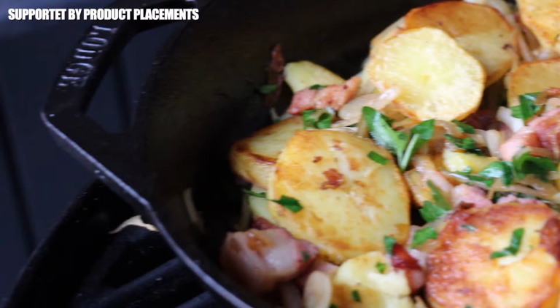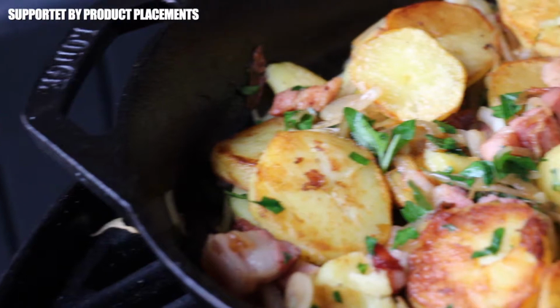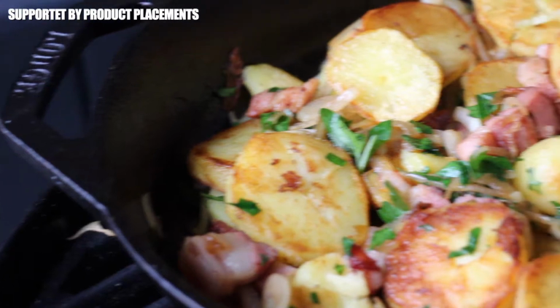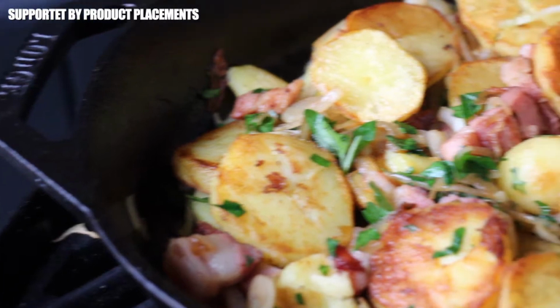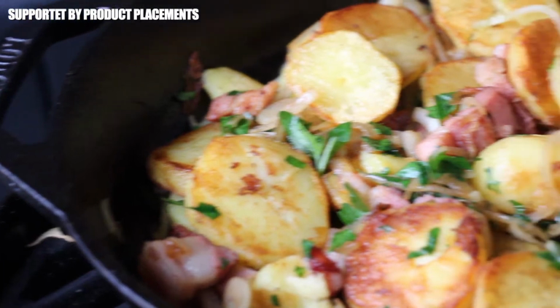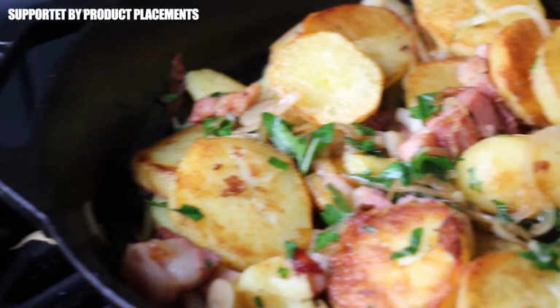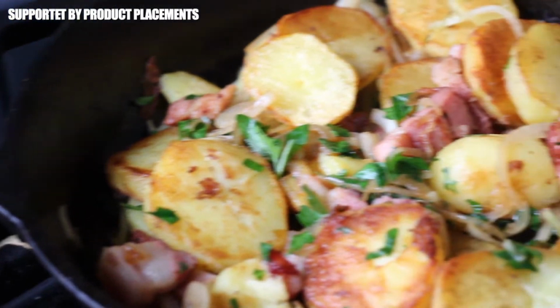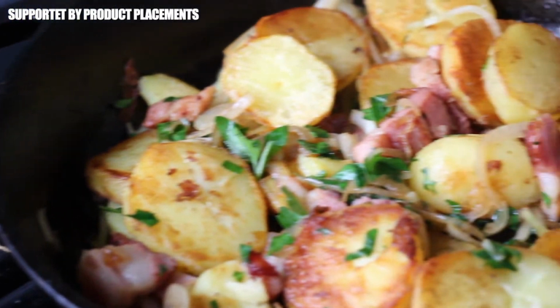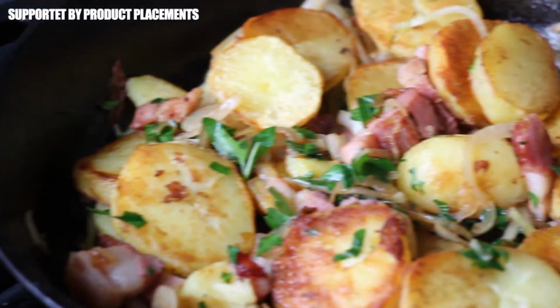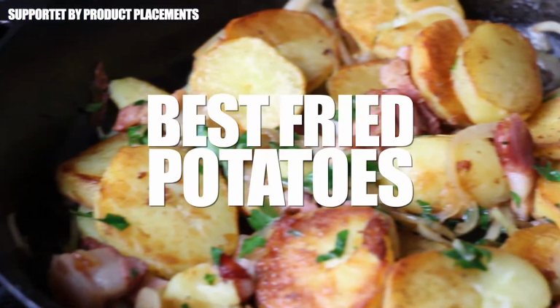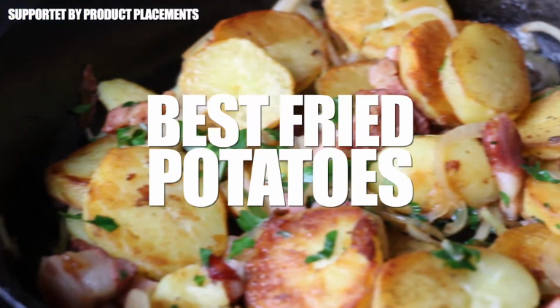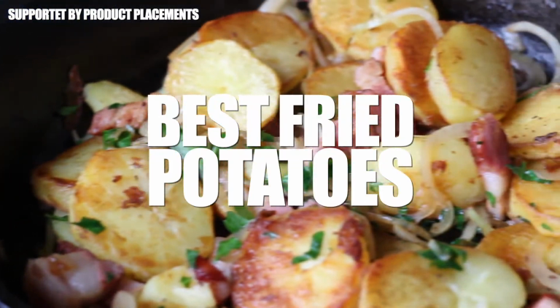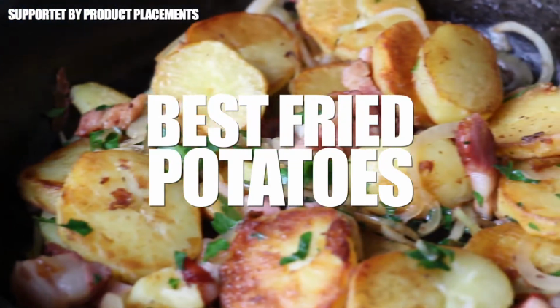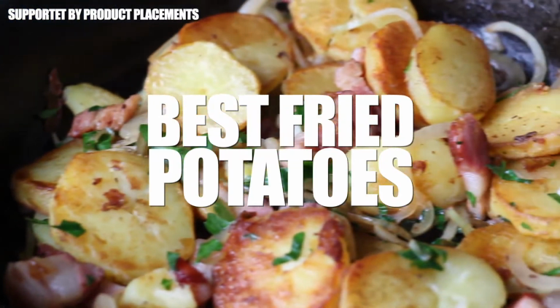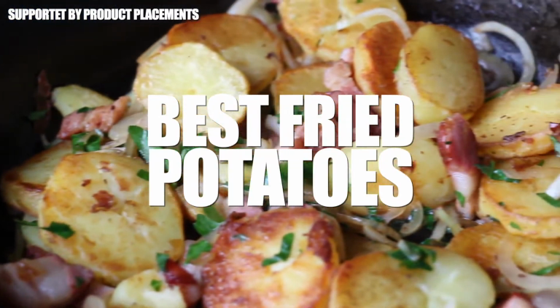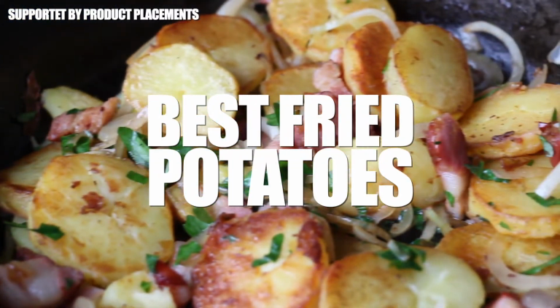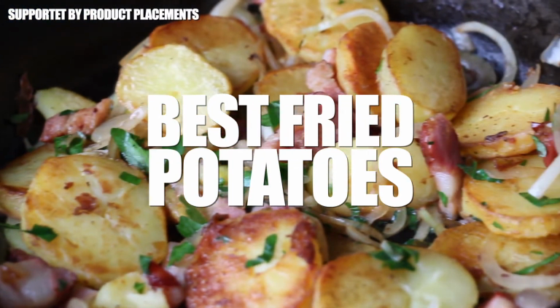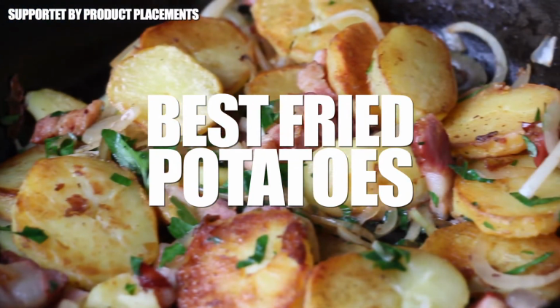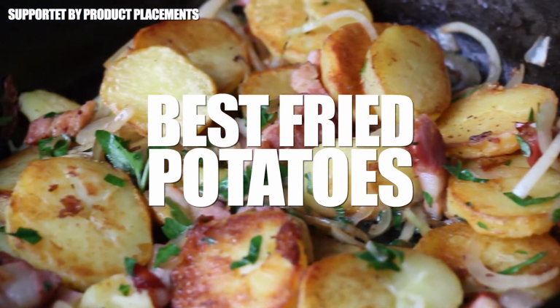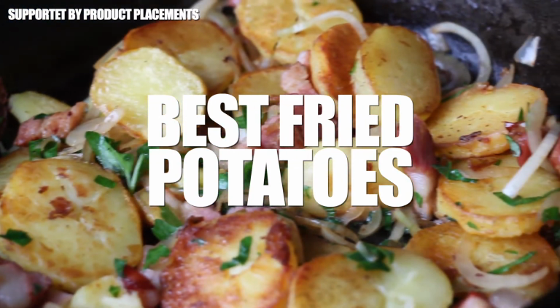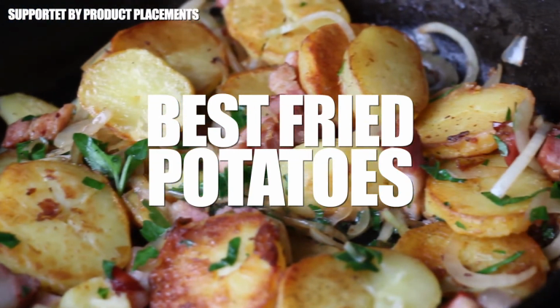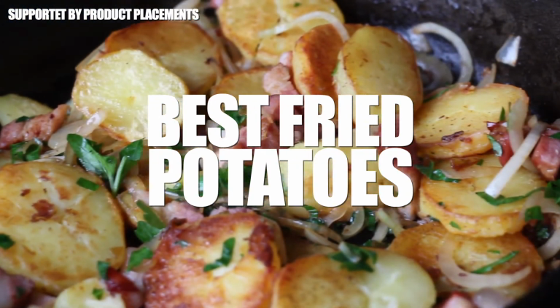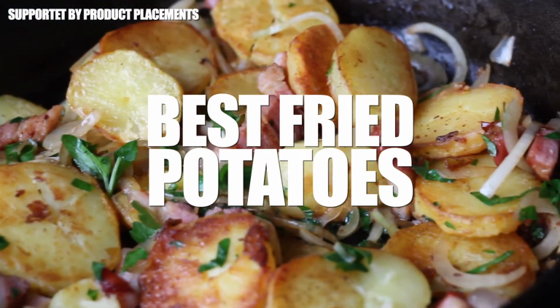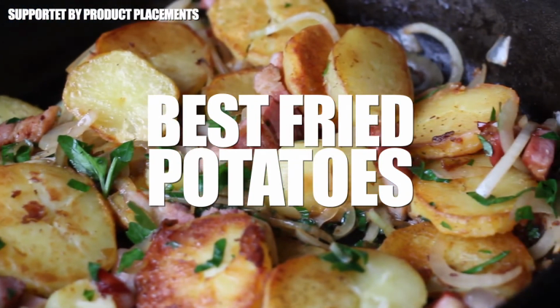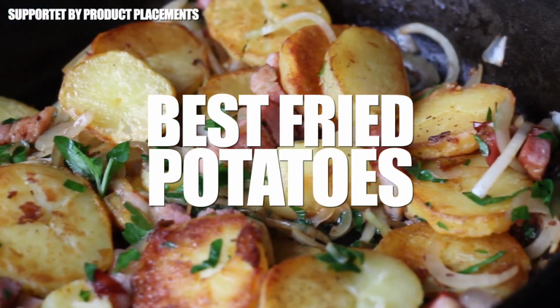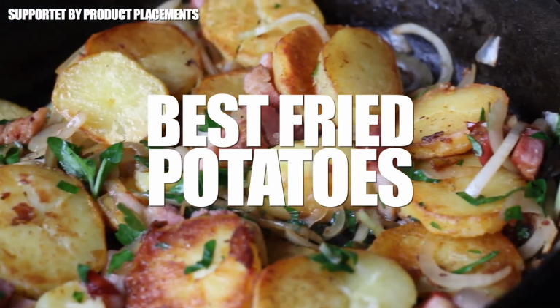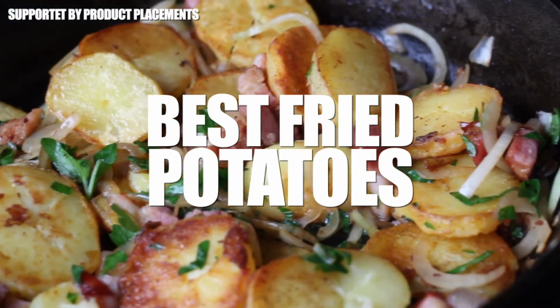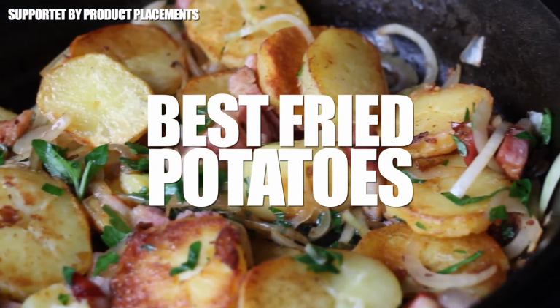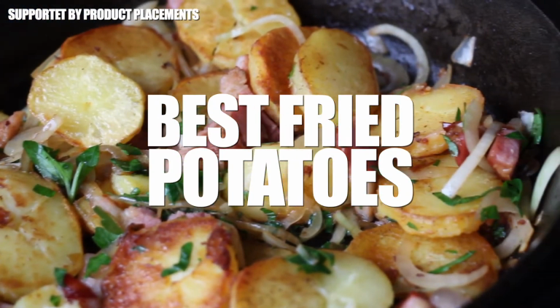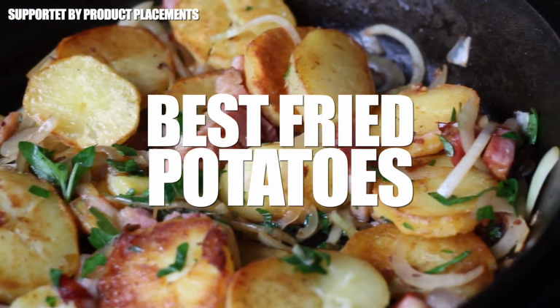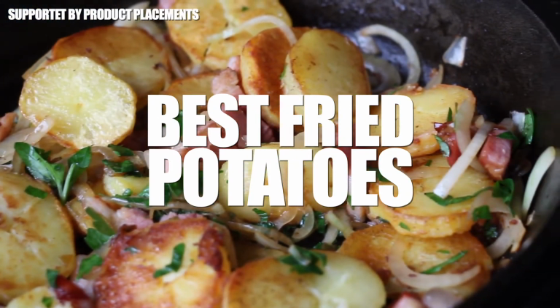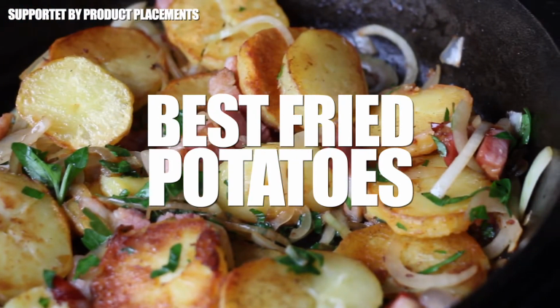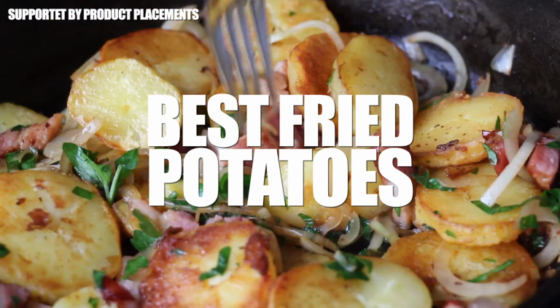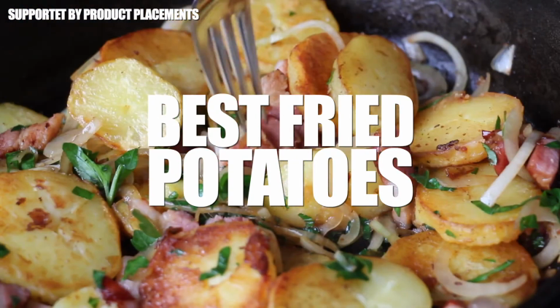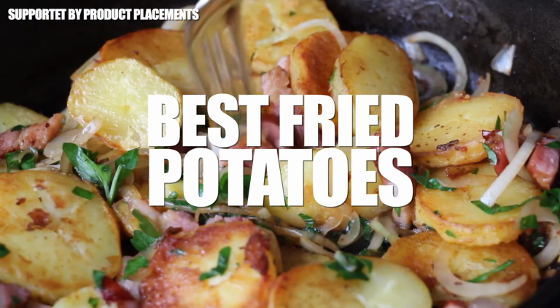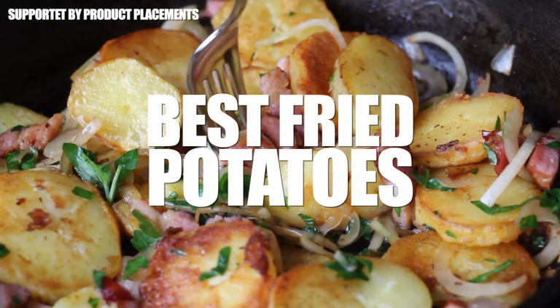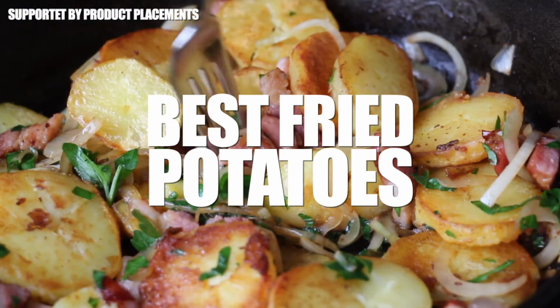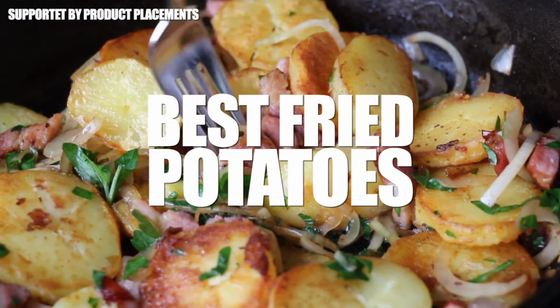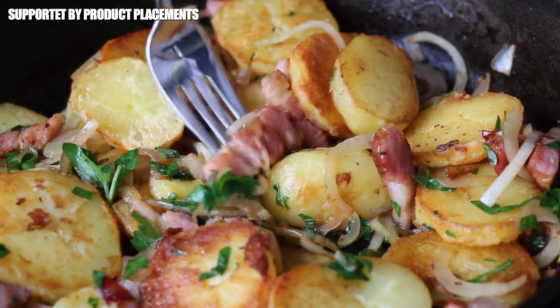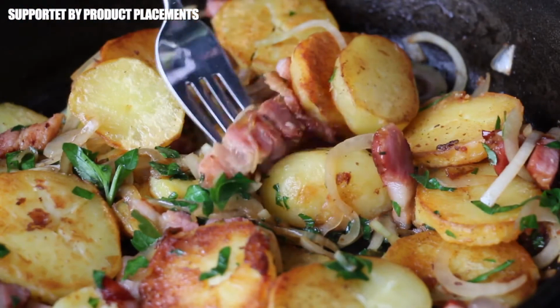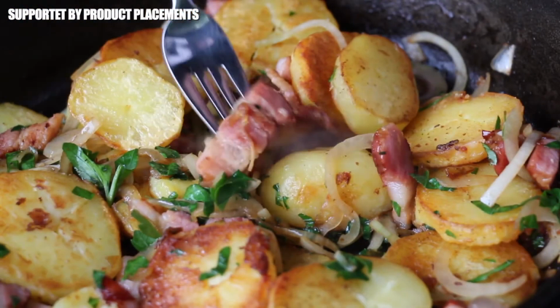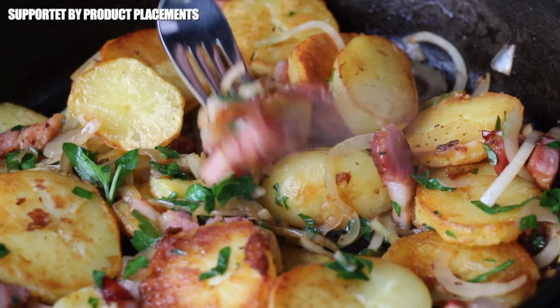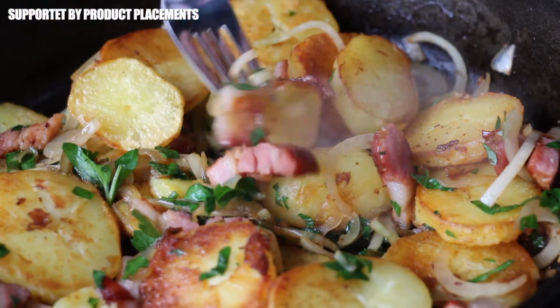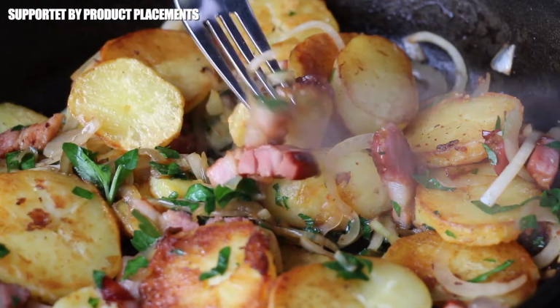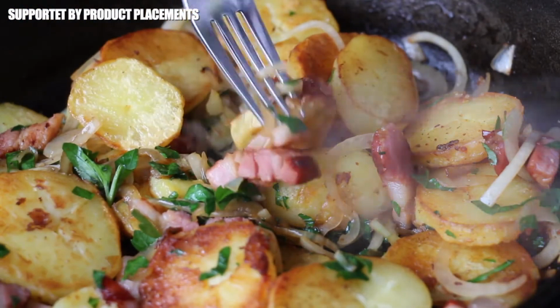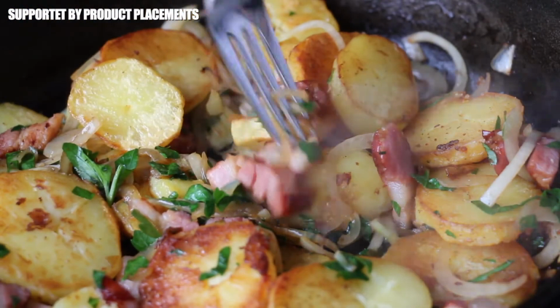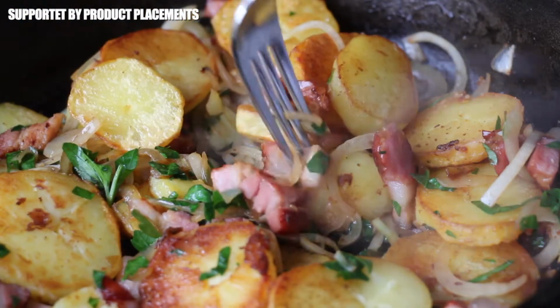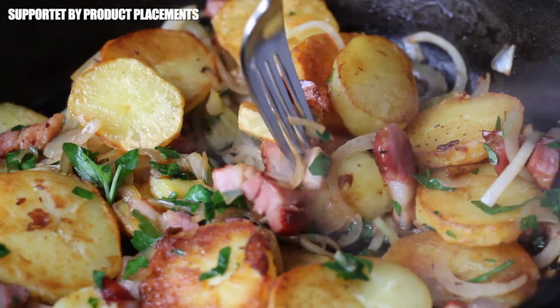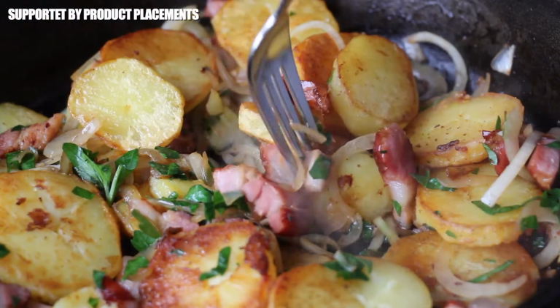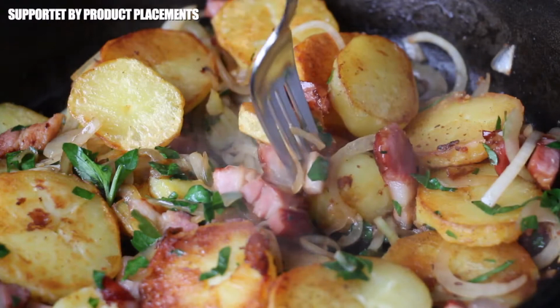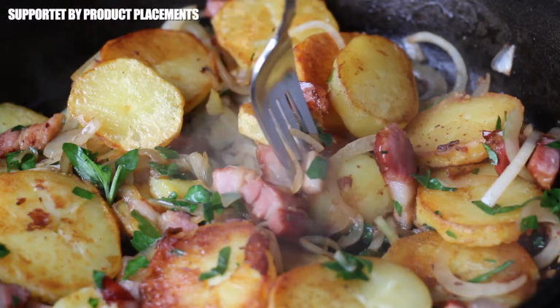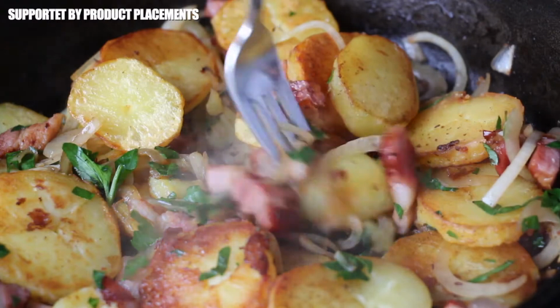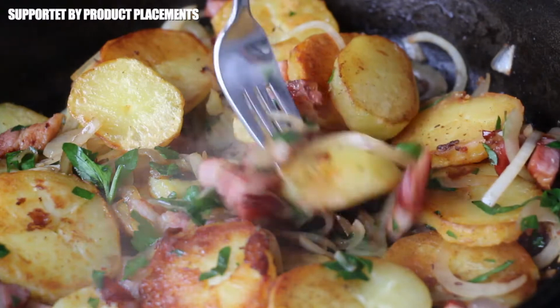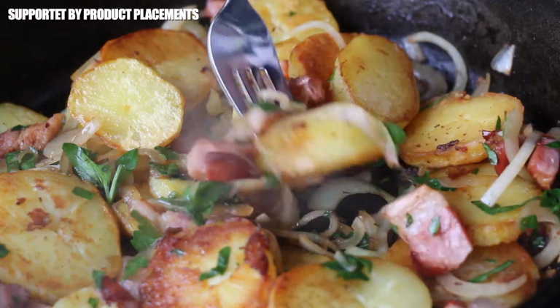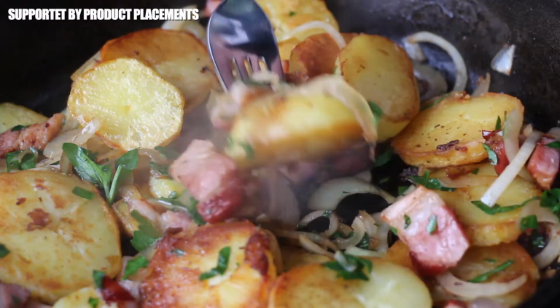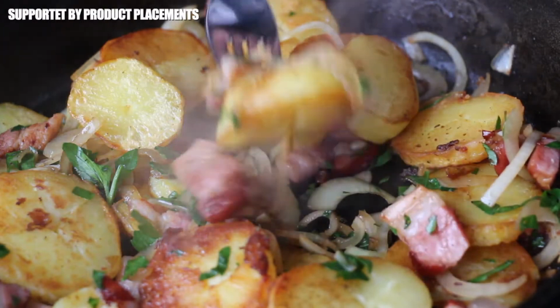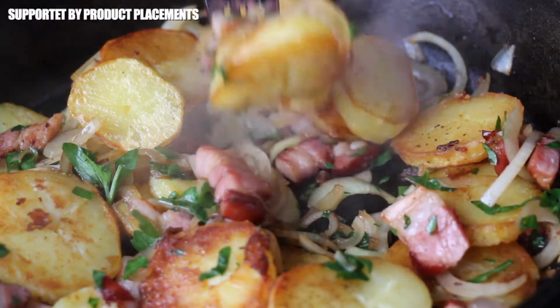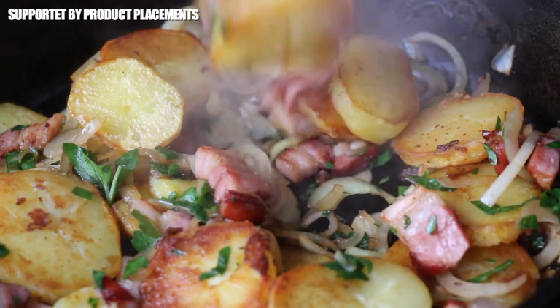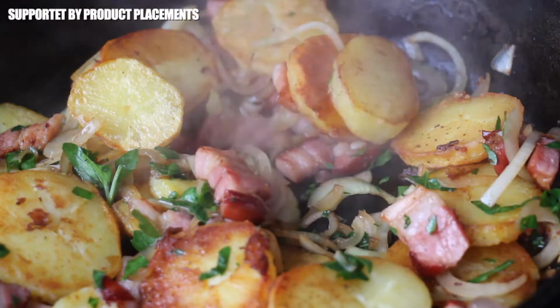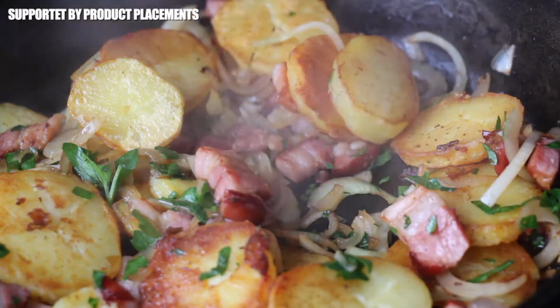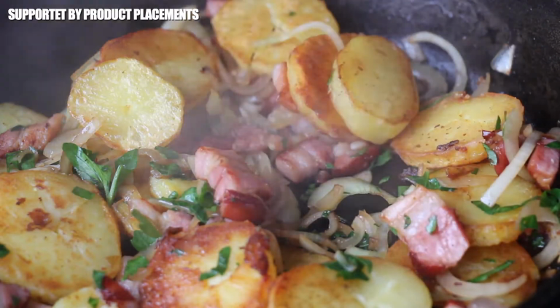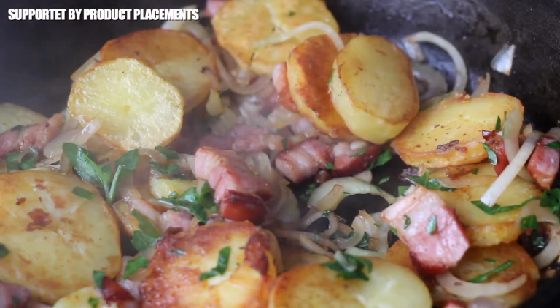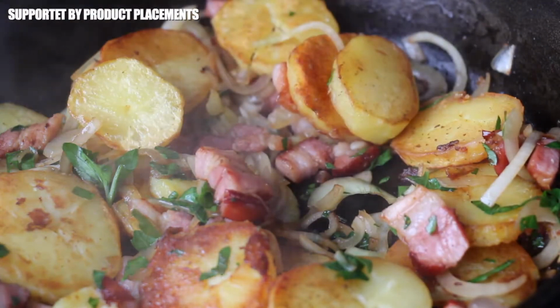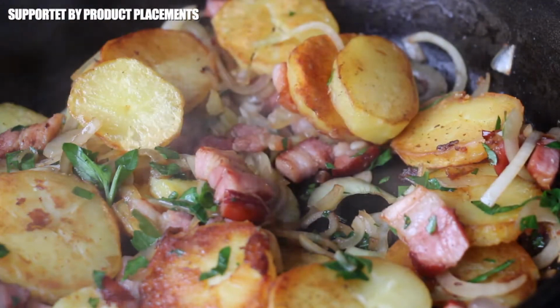All right folks, today I'm showing you how to make the best German fried potatoes on your grill.